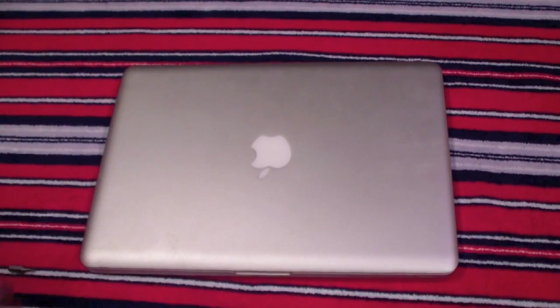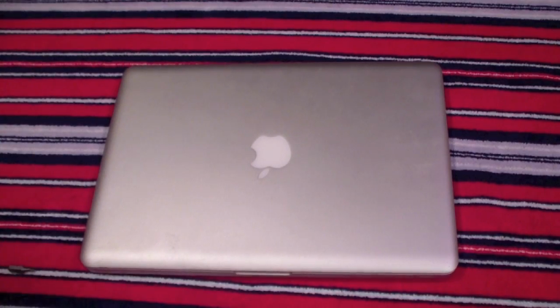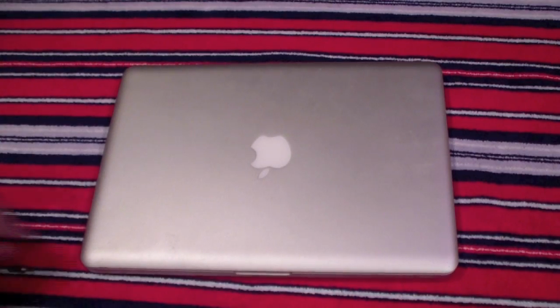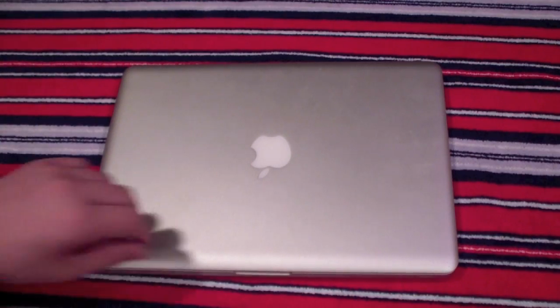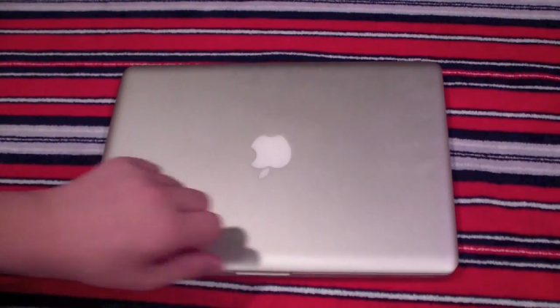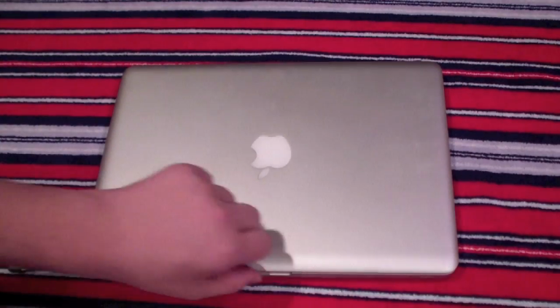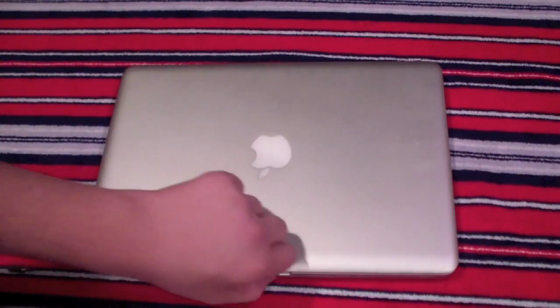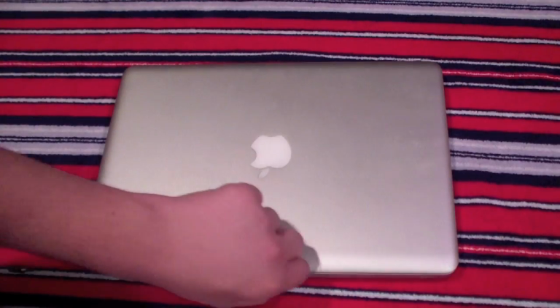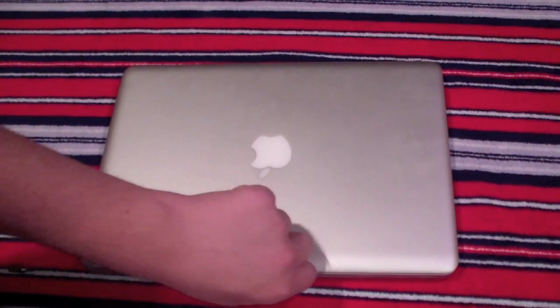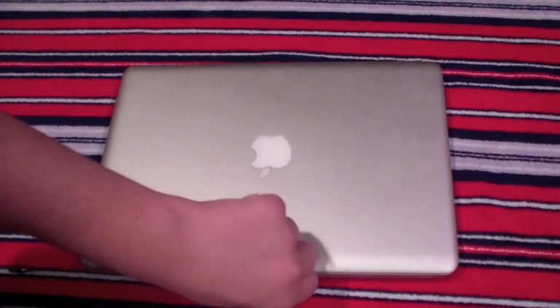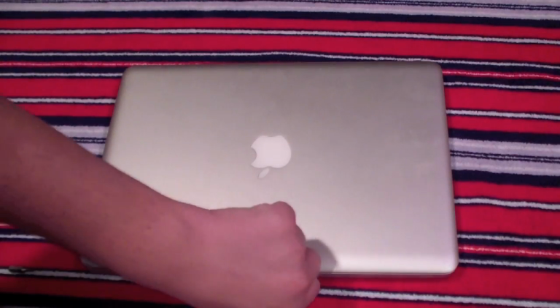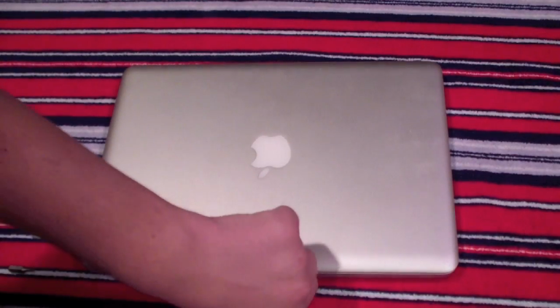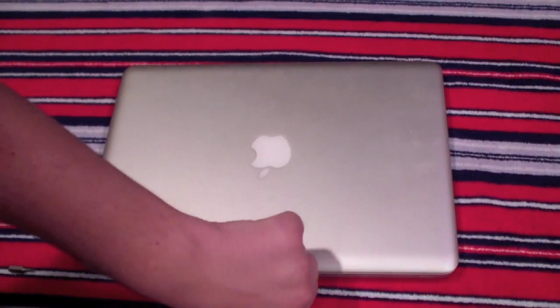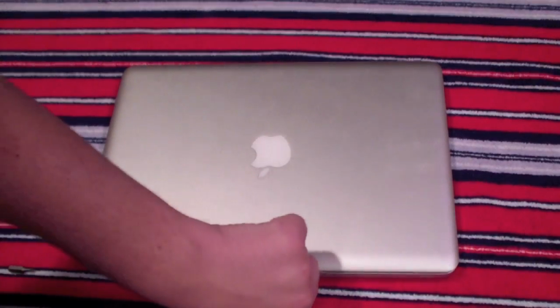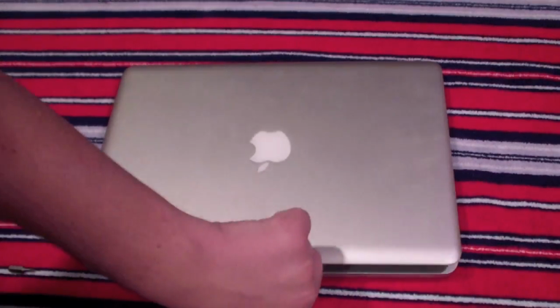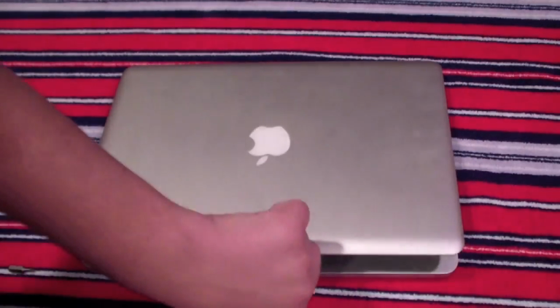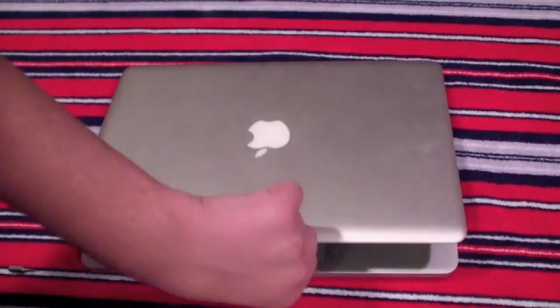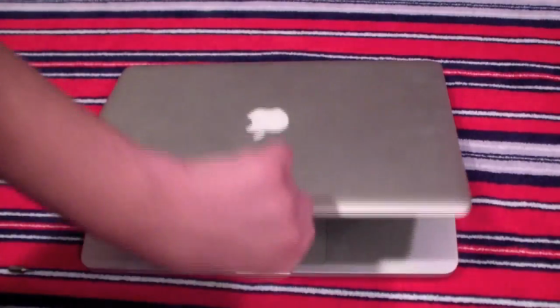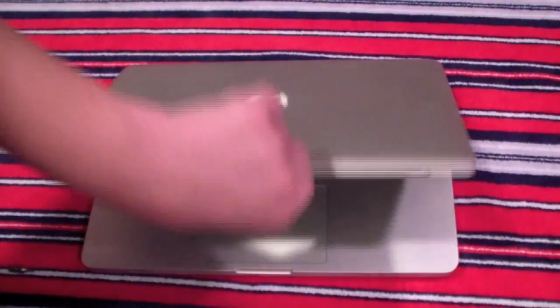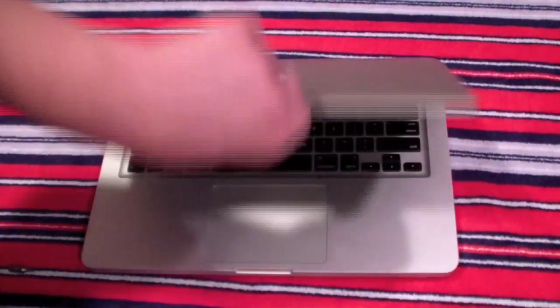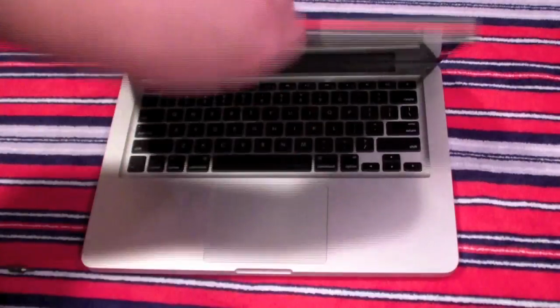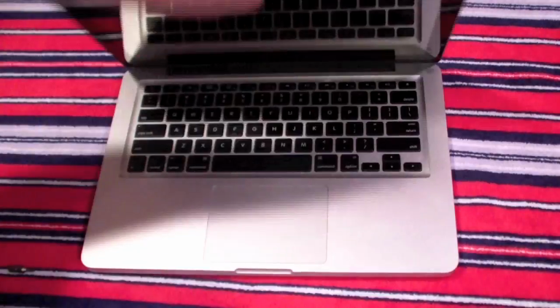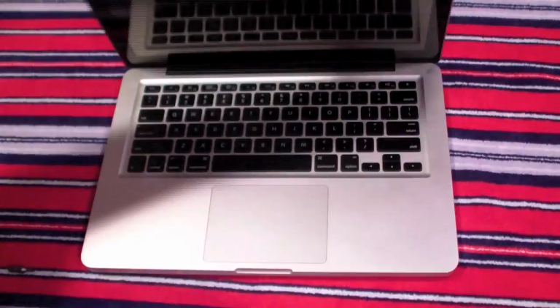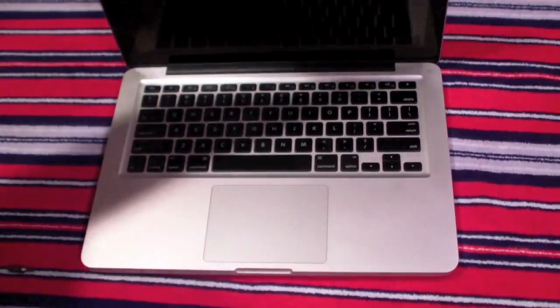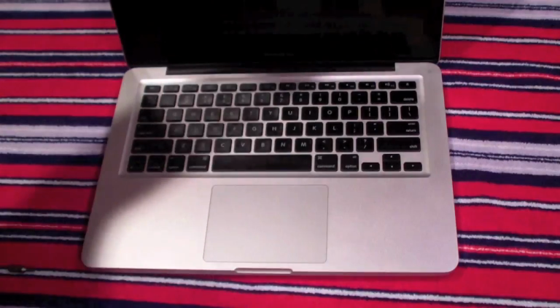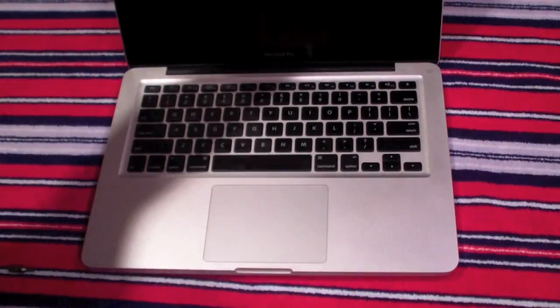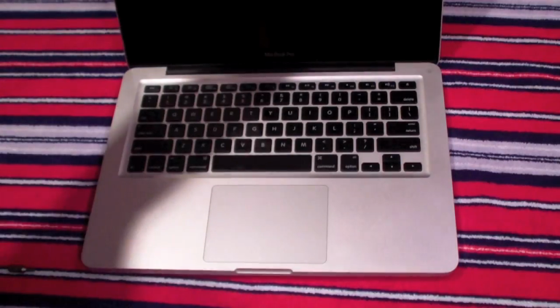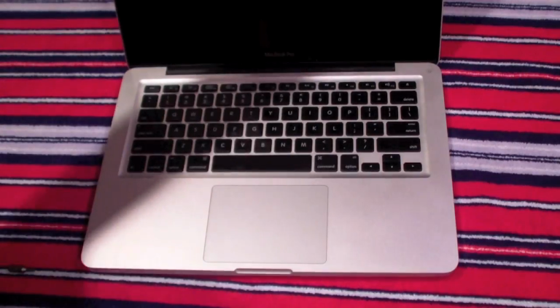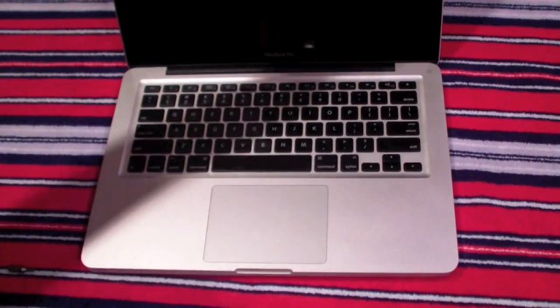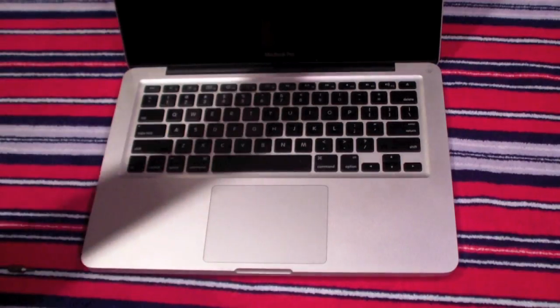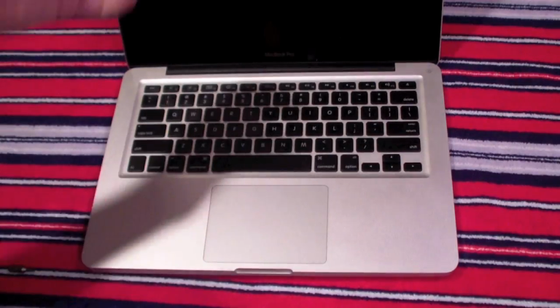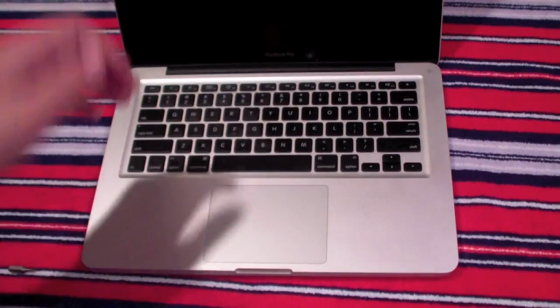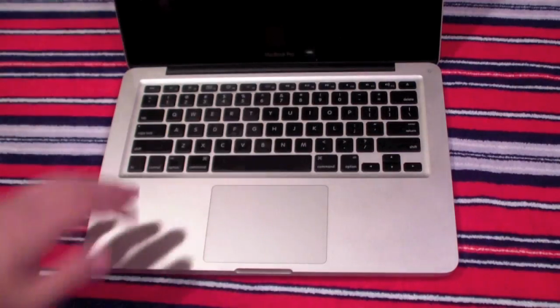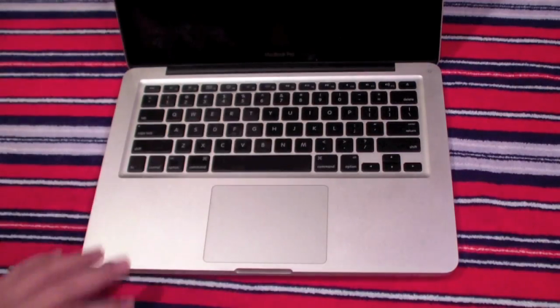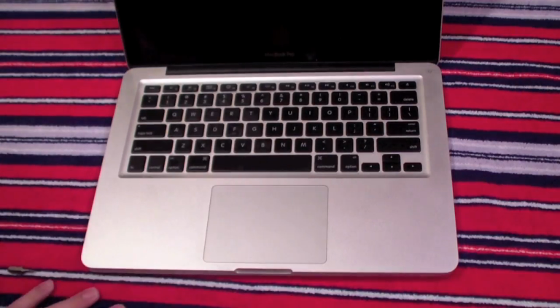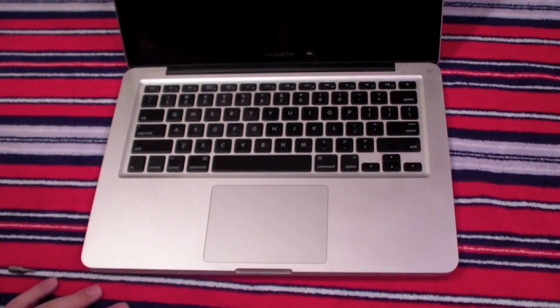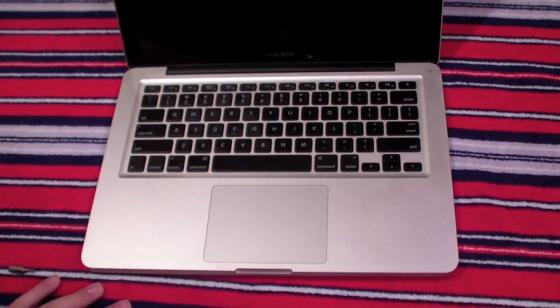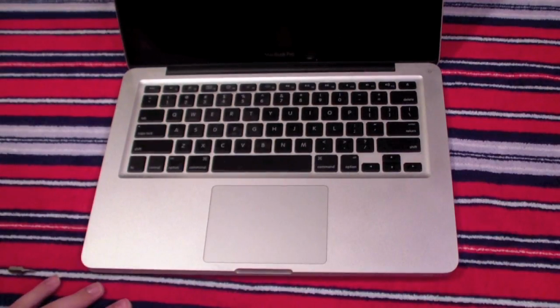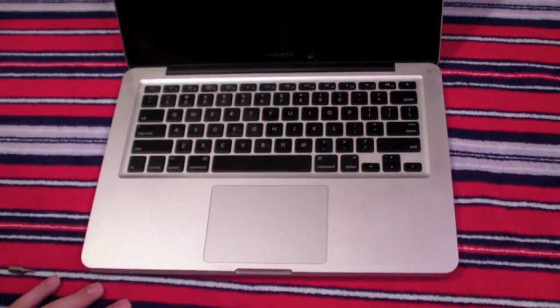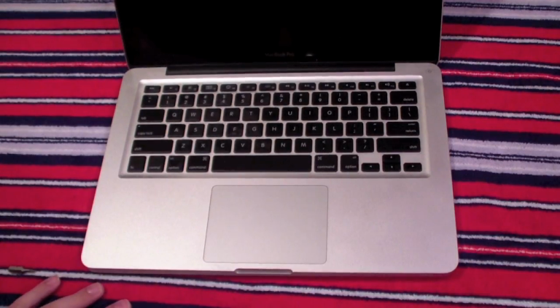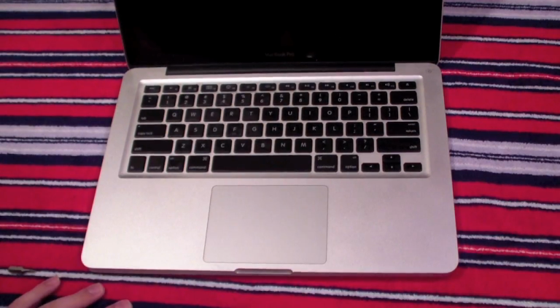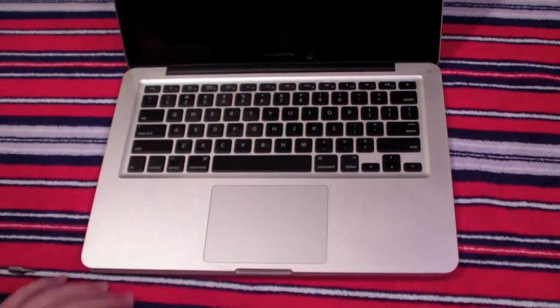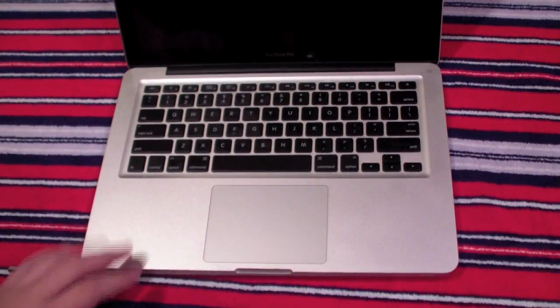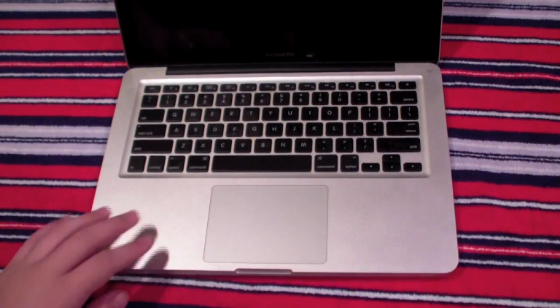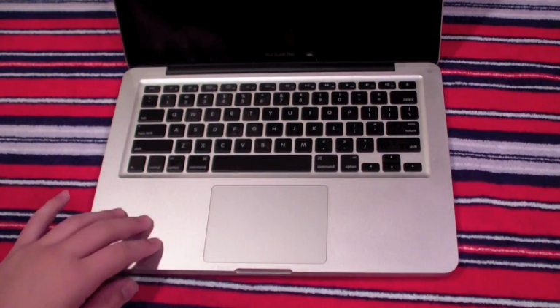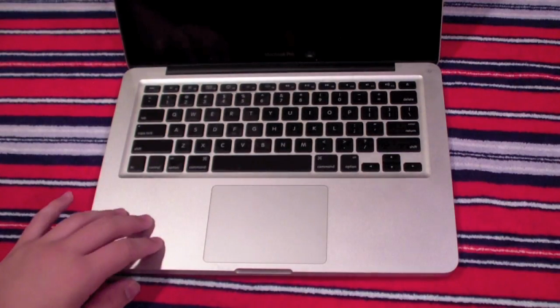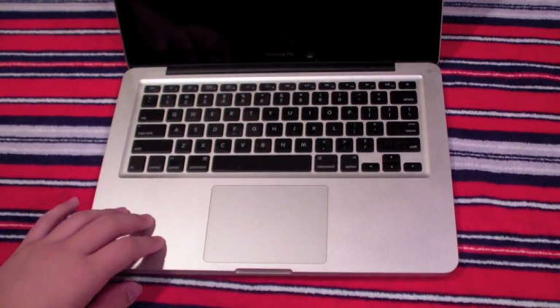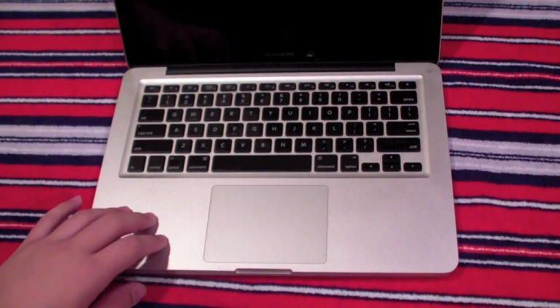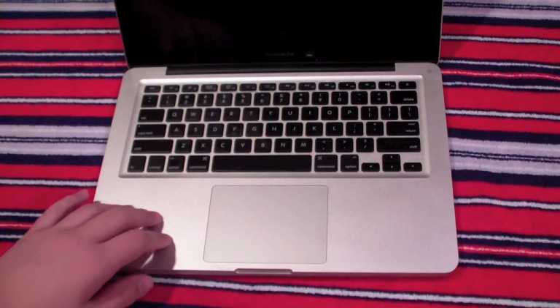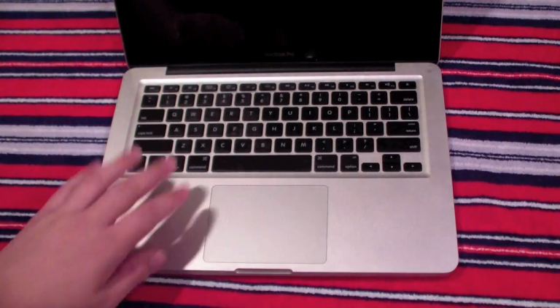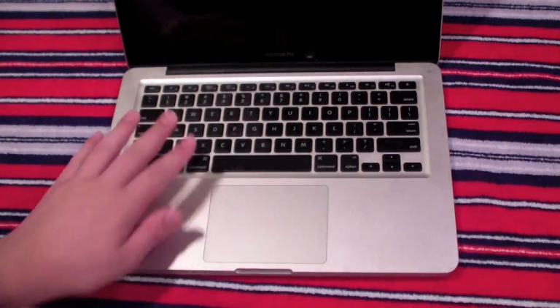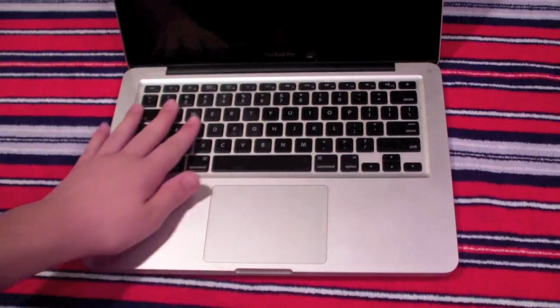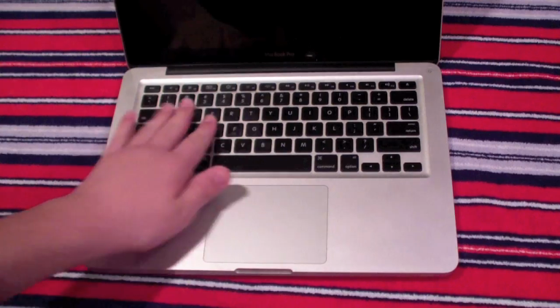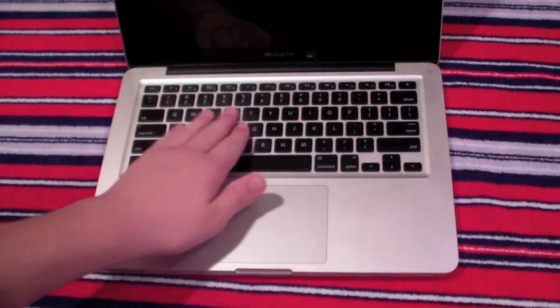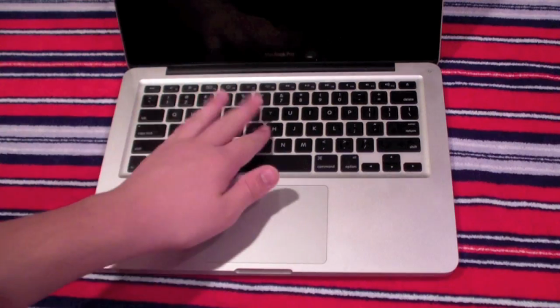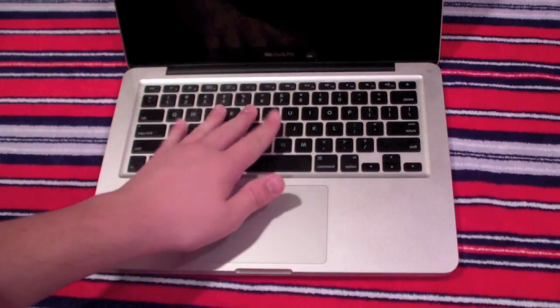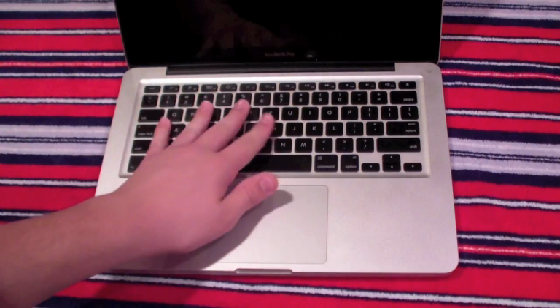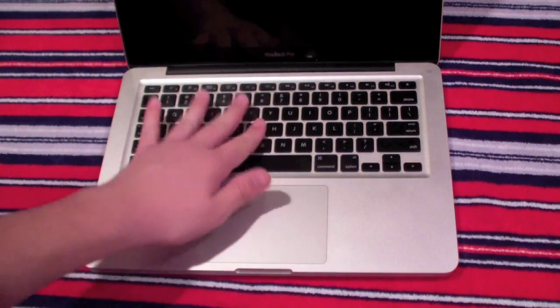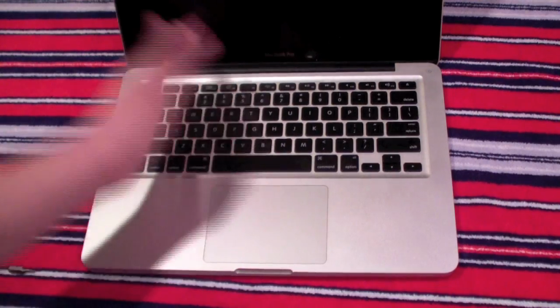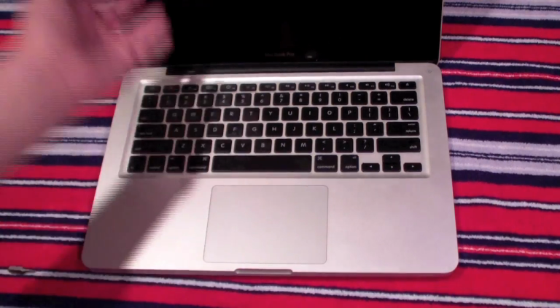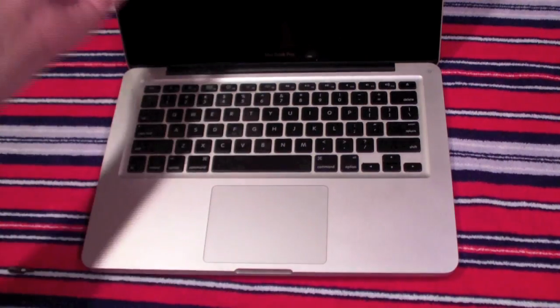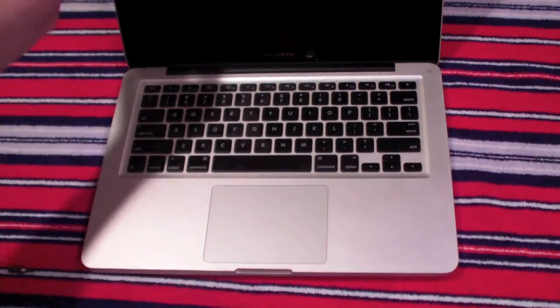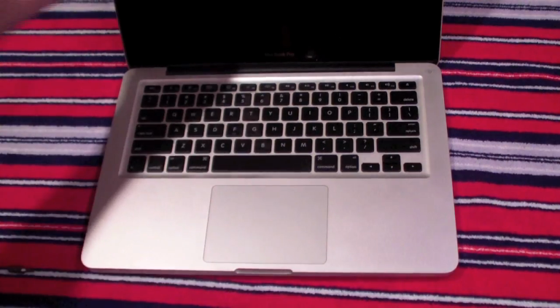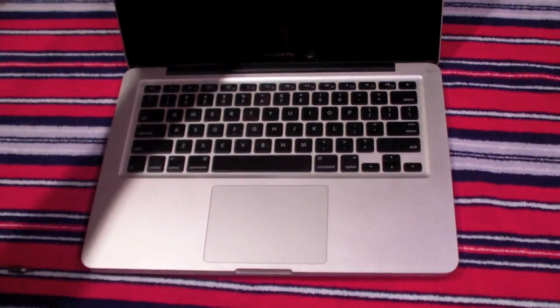So first step, you're going to want to make sure your Mac is off. This is really important. As you can see, it's off.